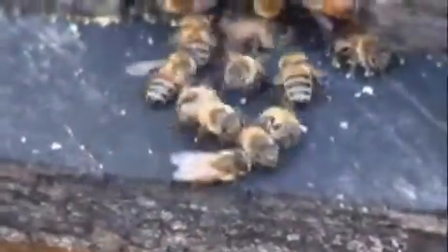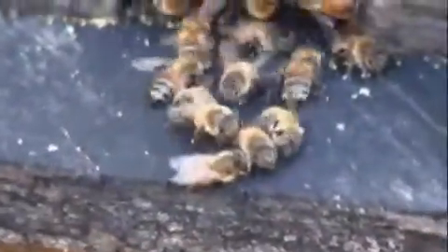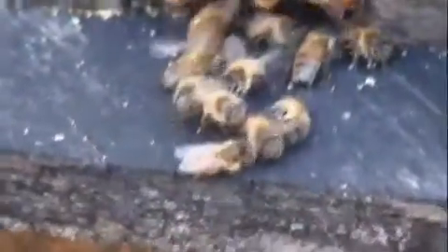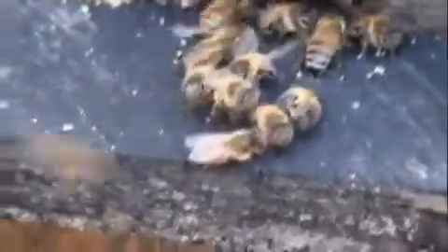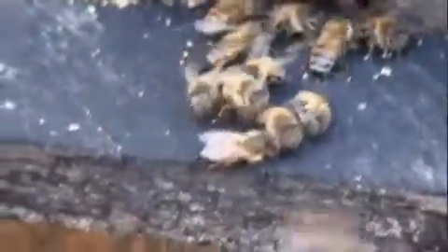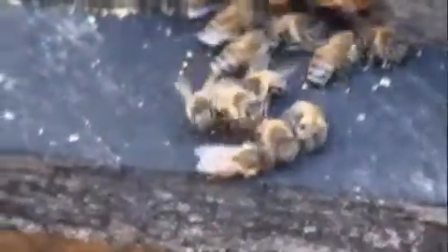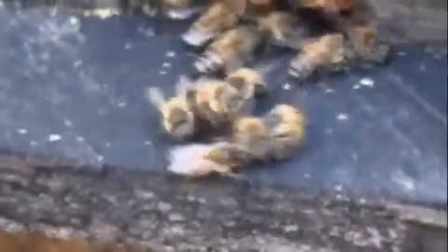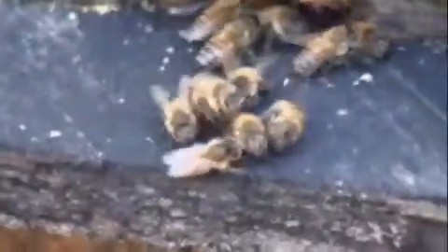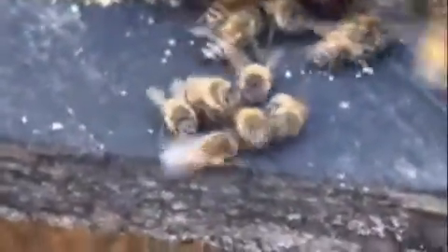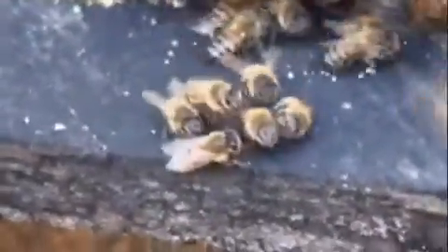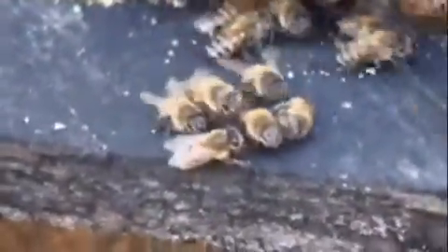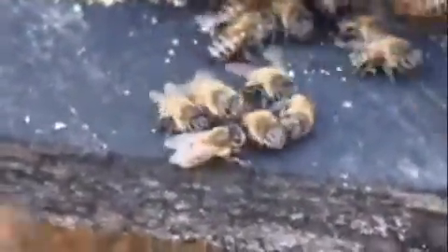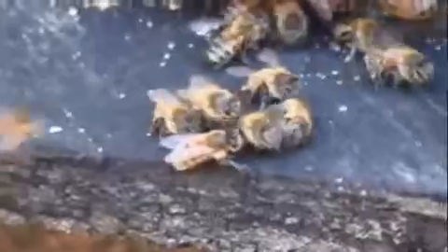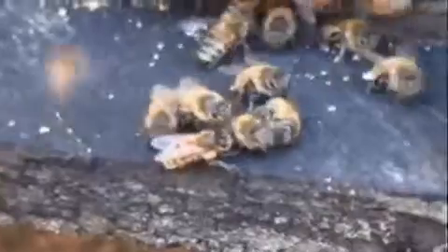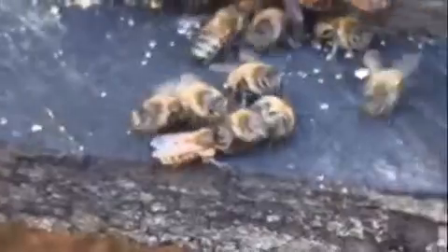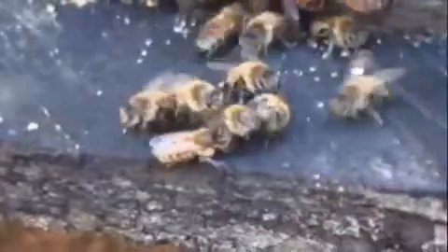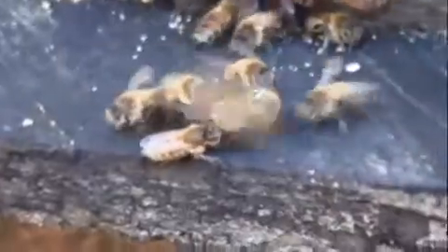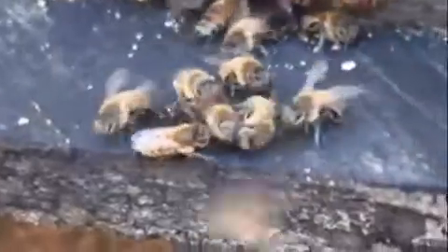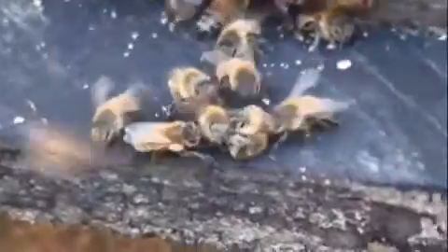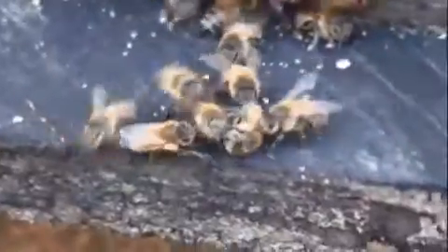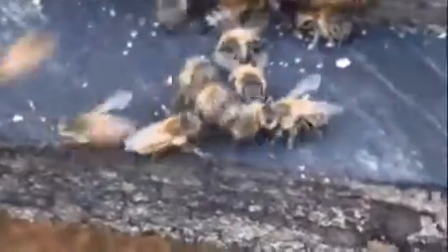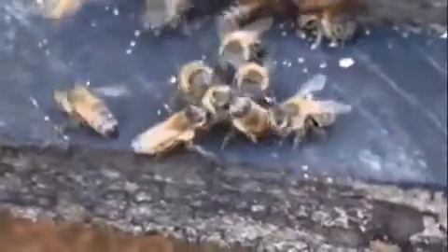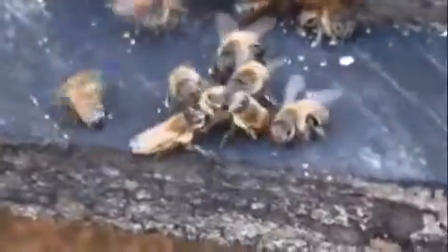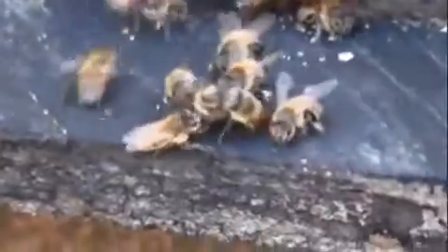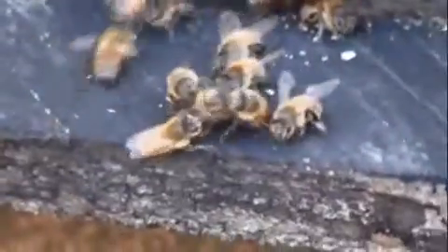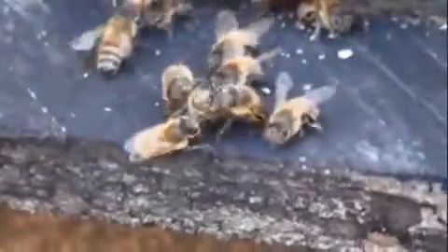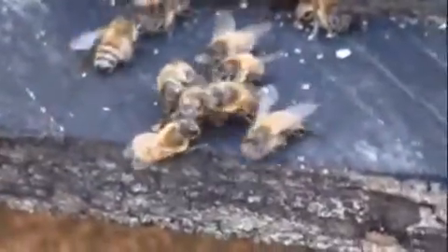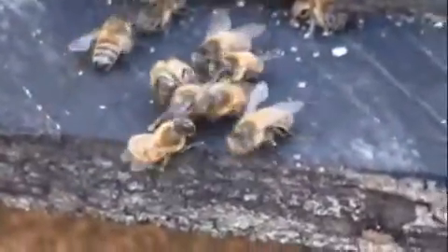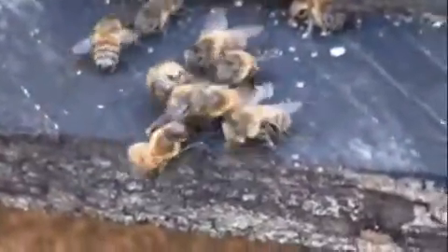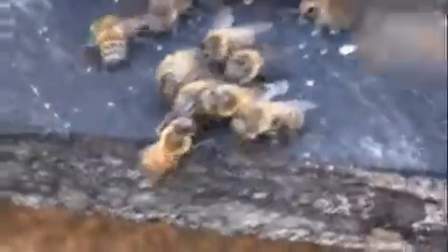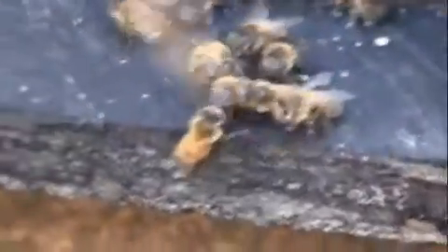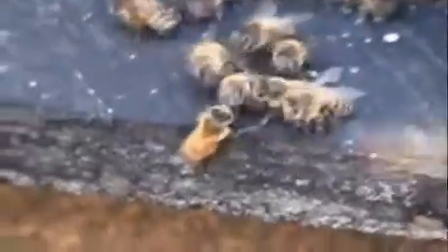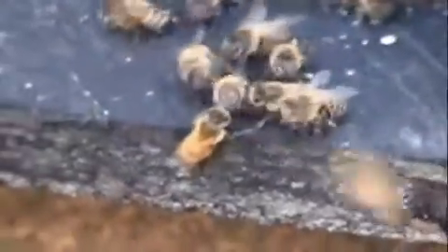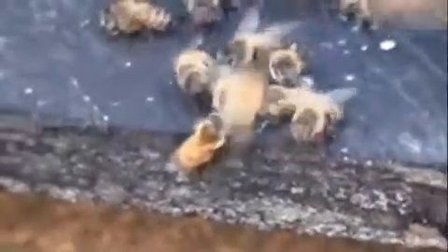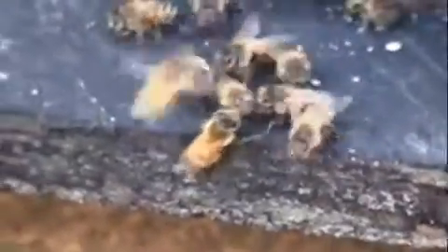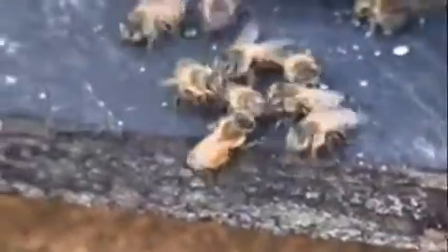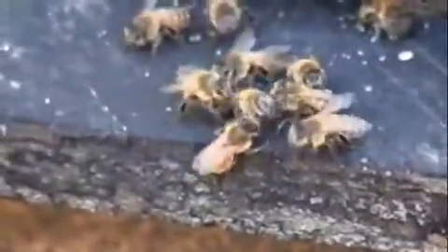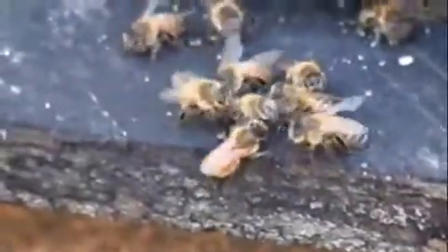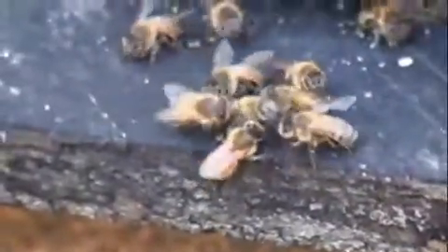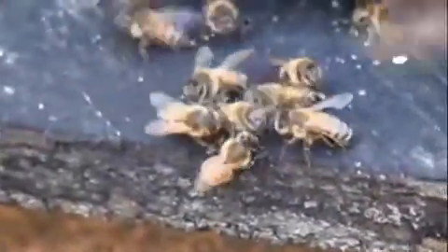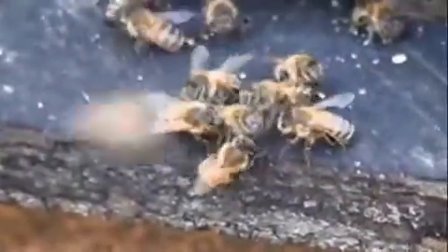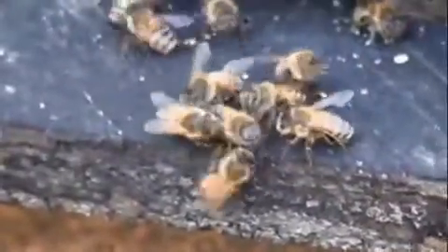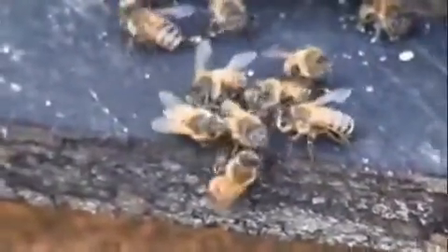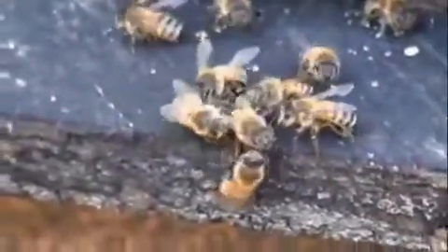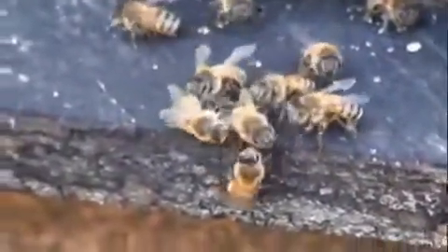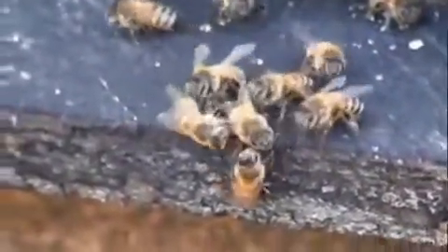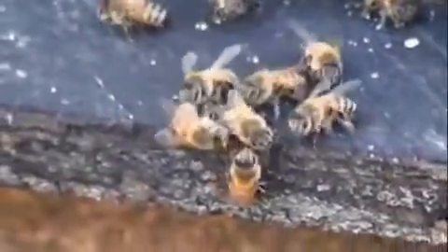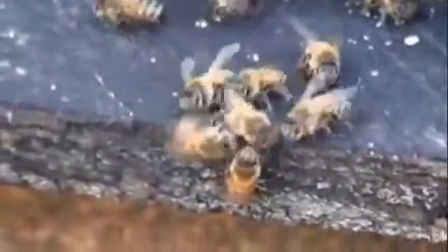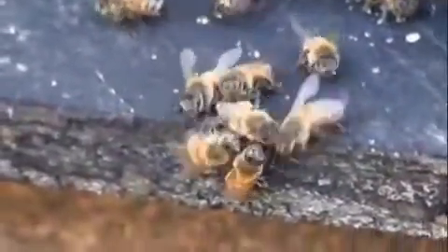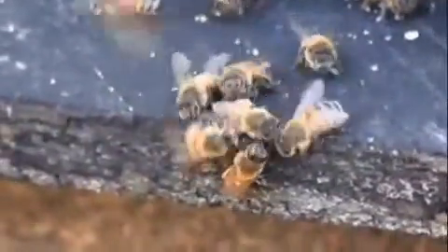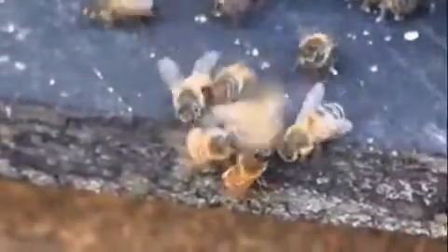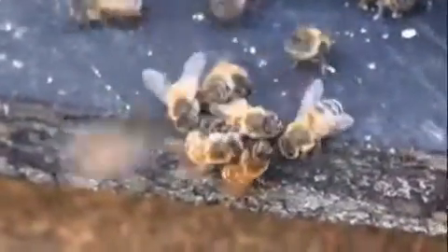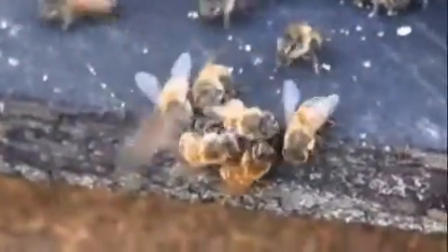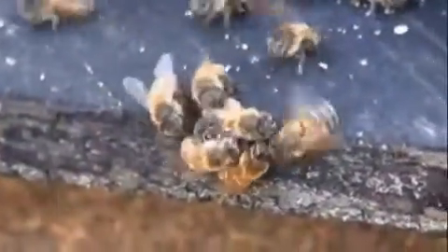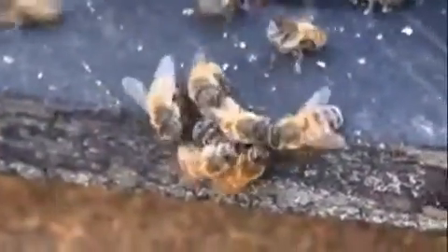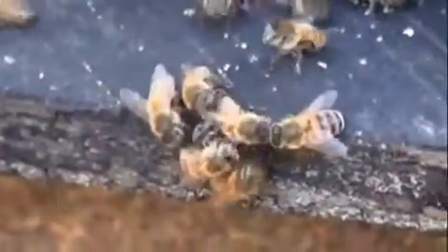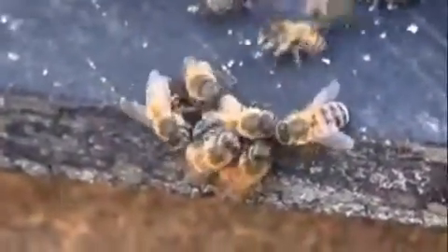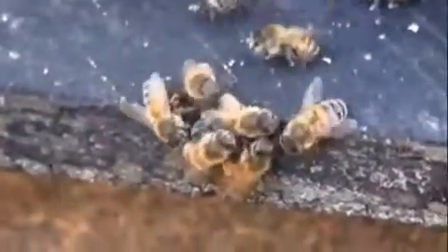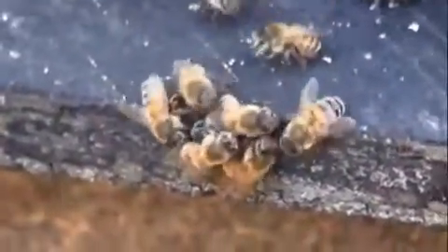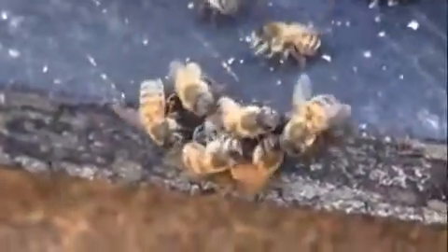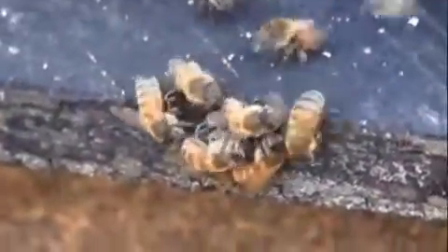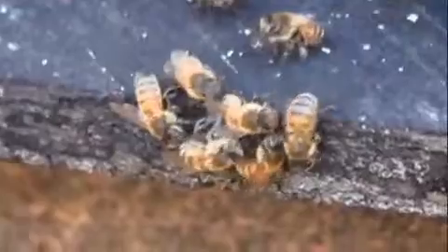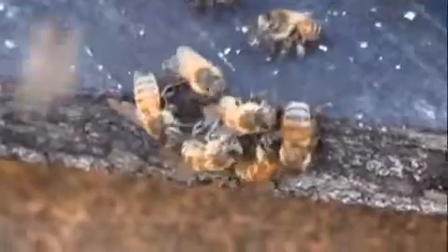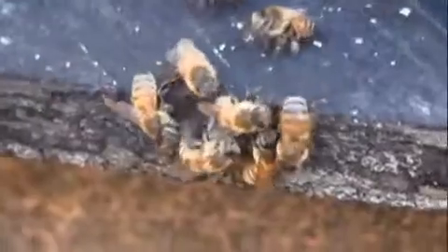So you see those on the edge there, the one they're about to throw off? And here he goes over the side.